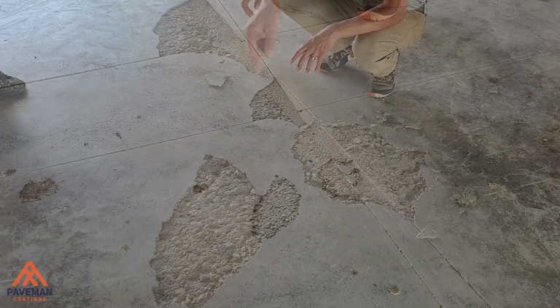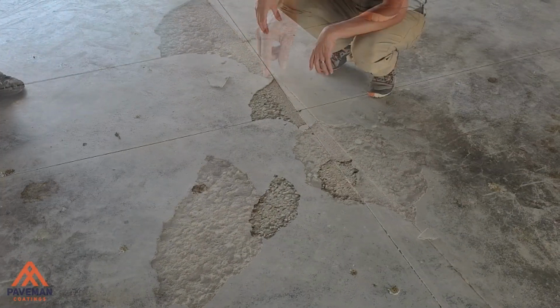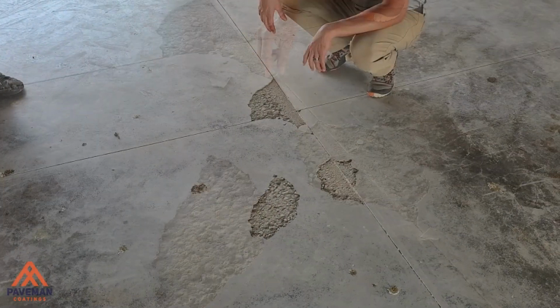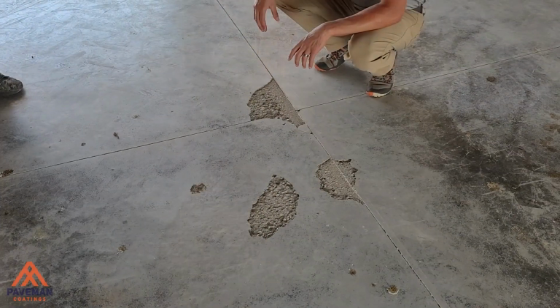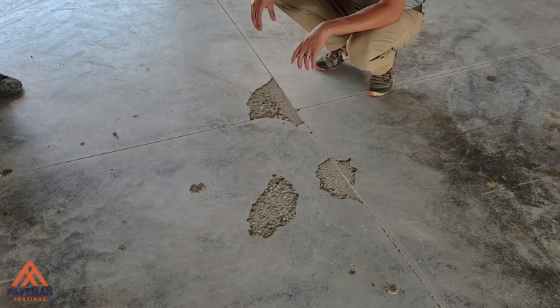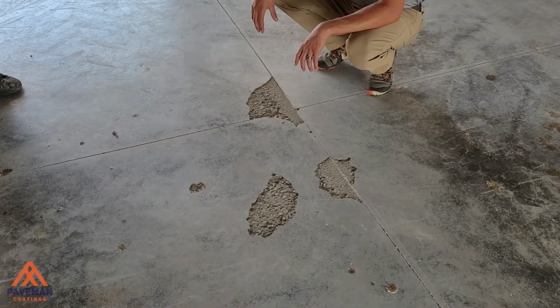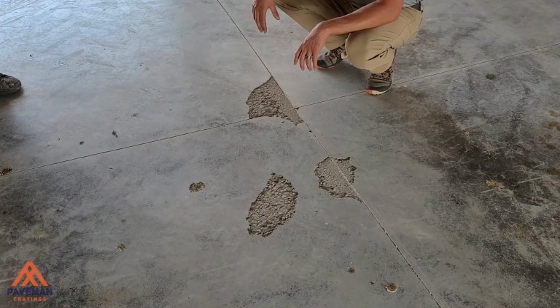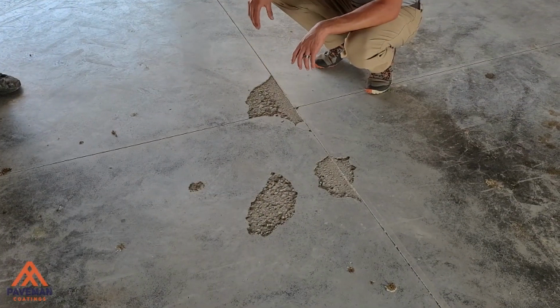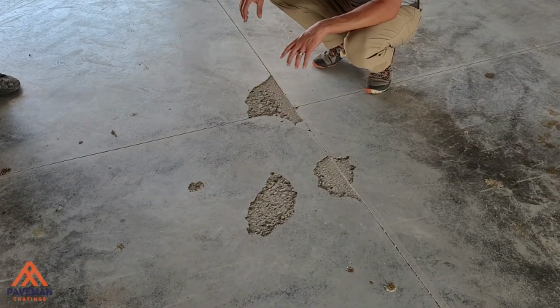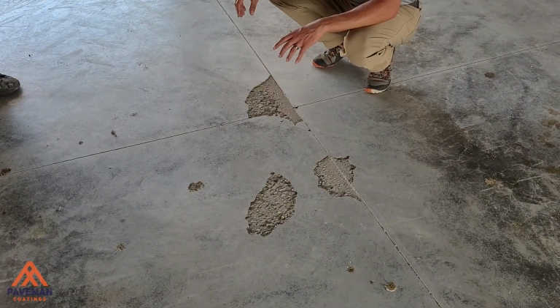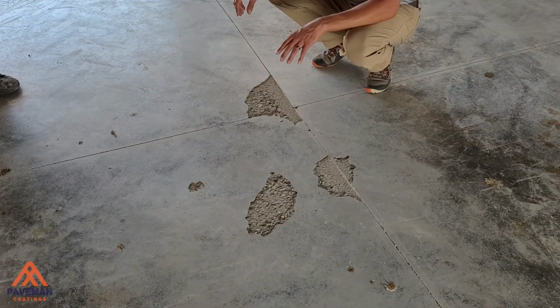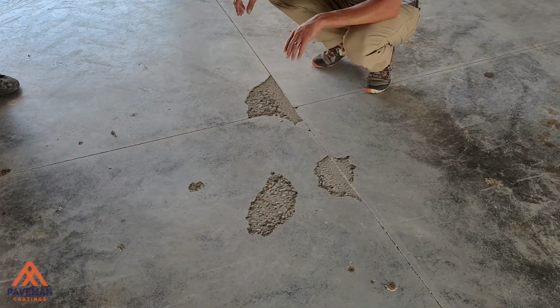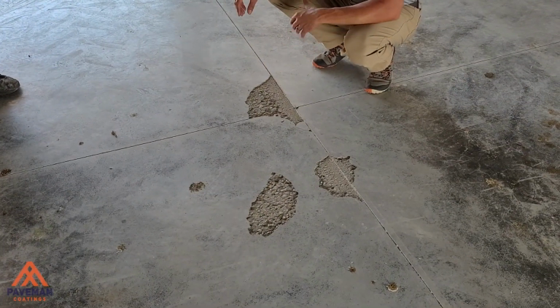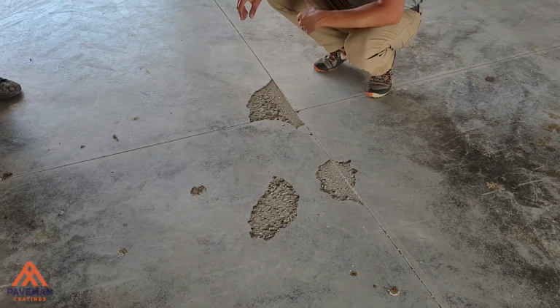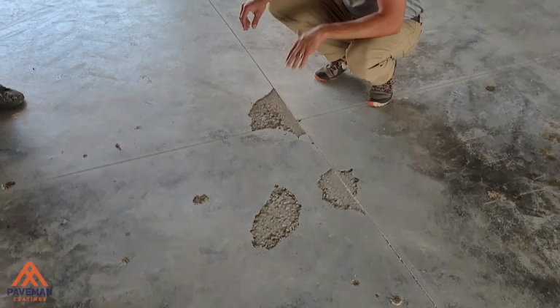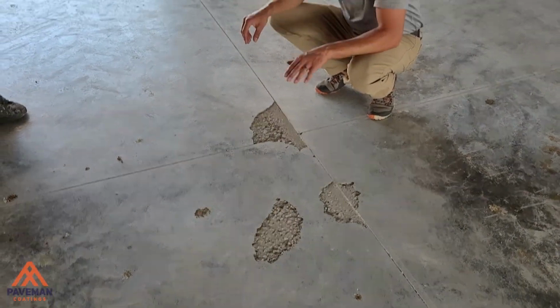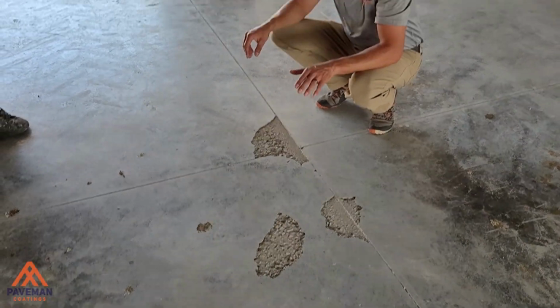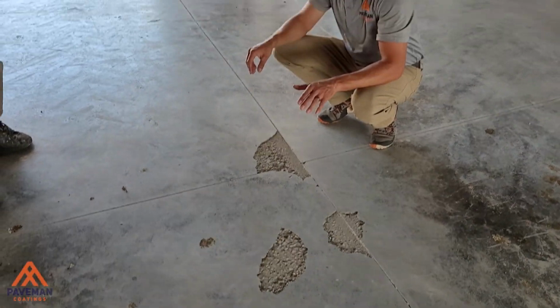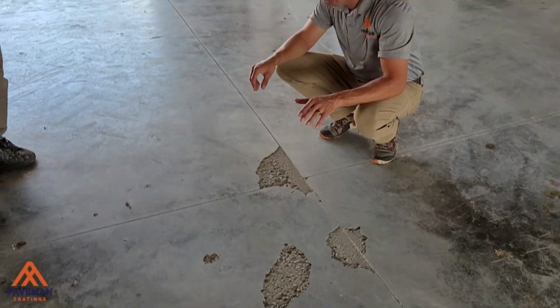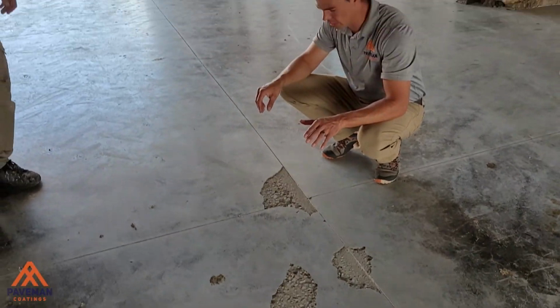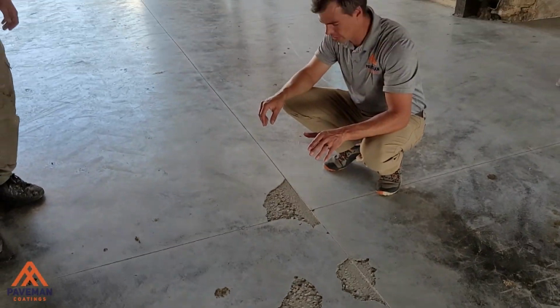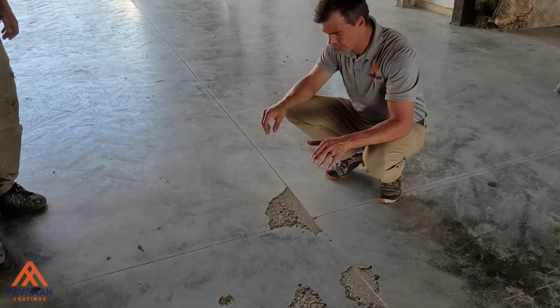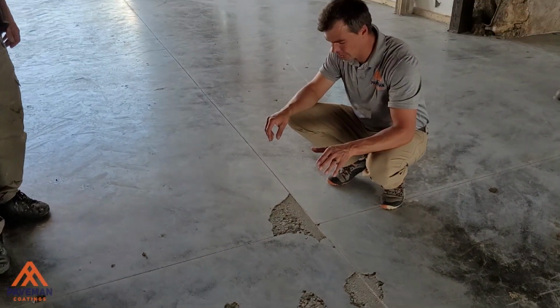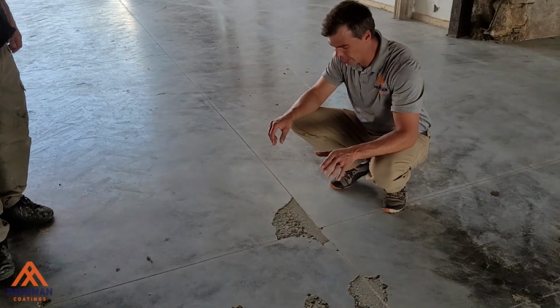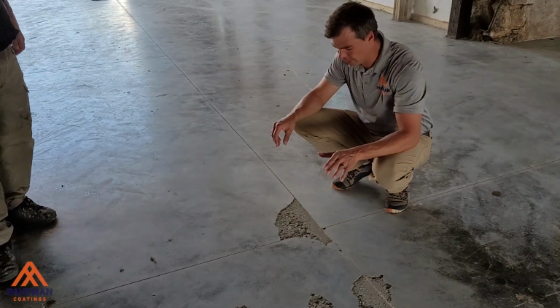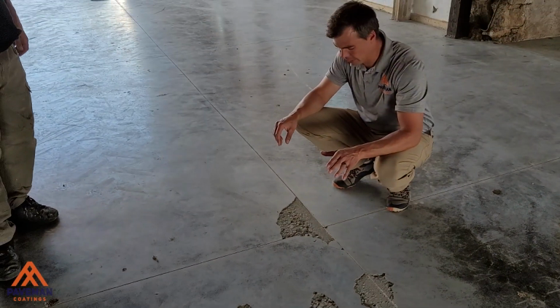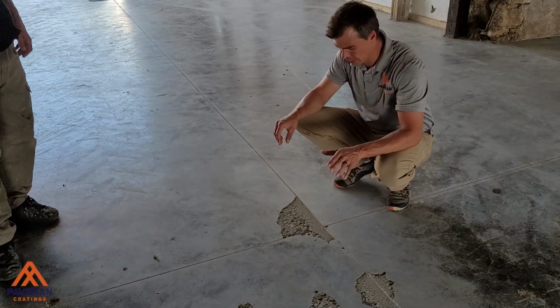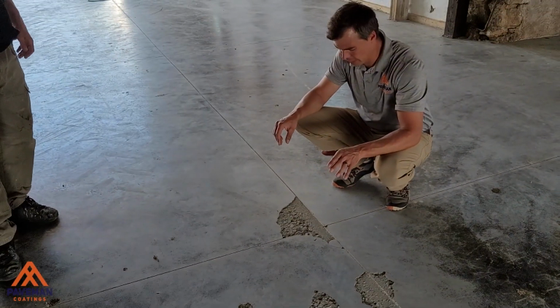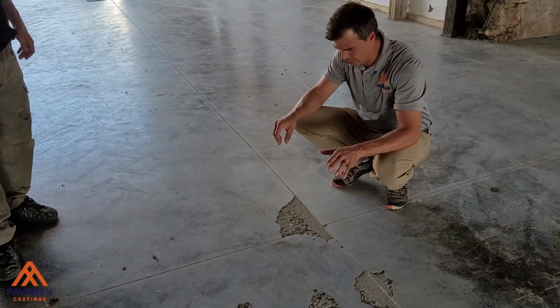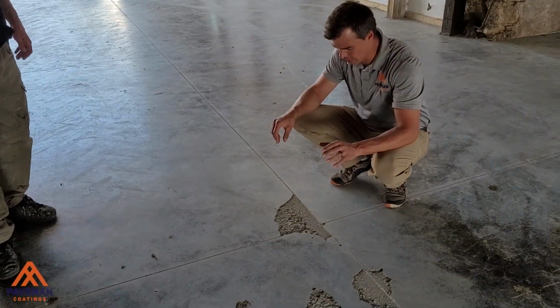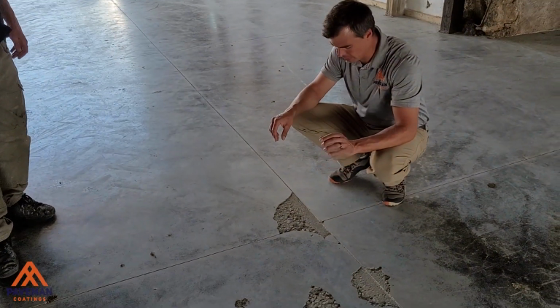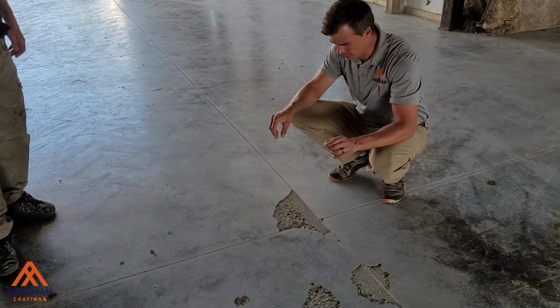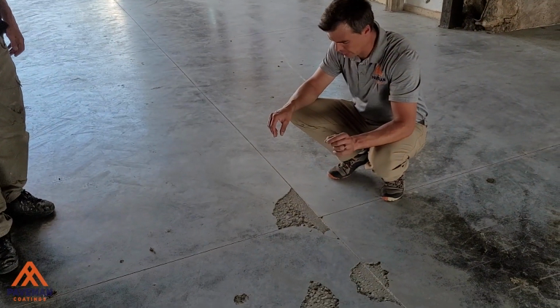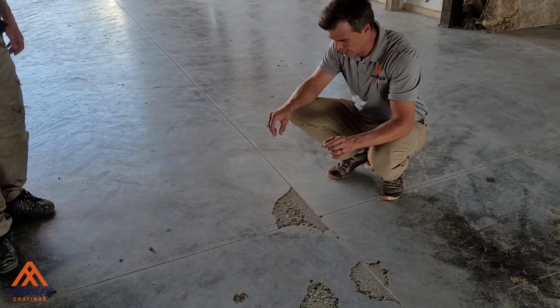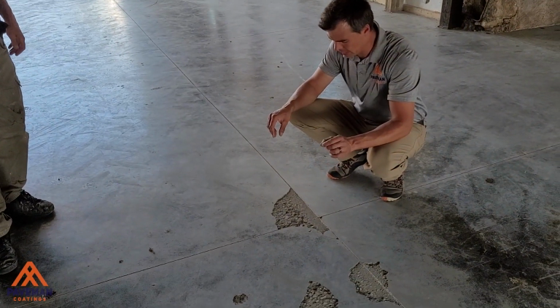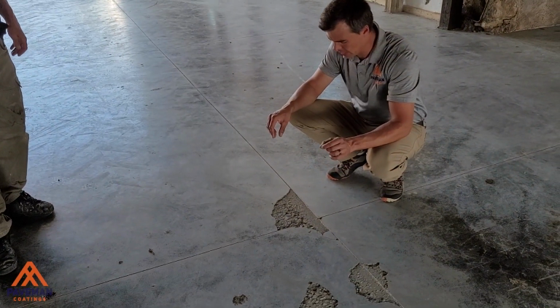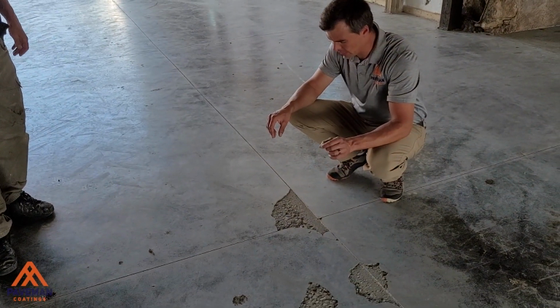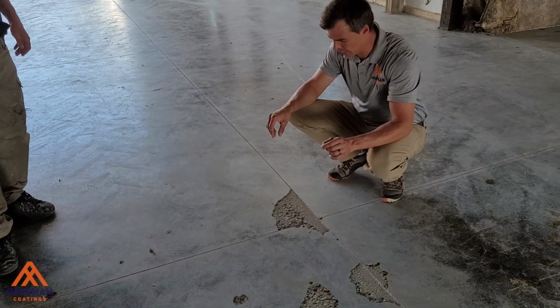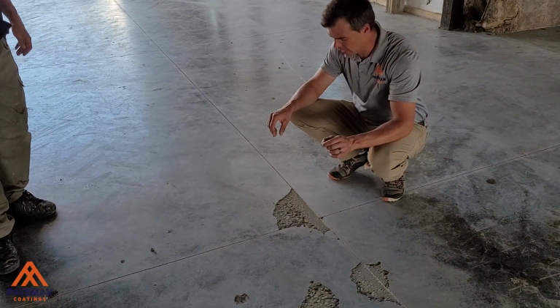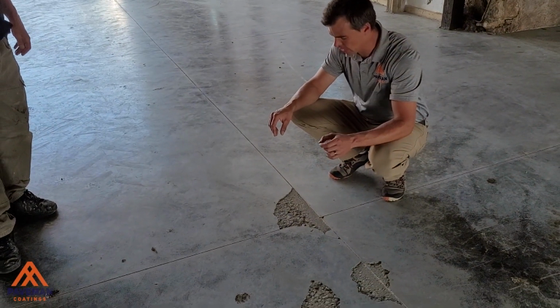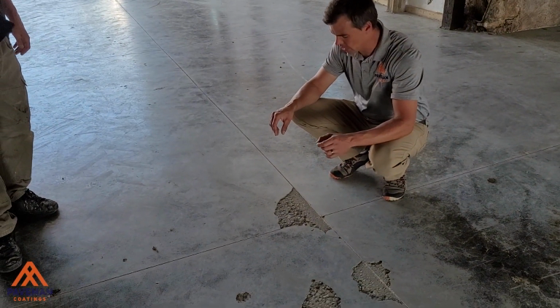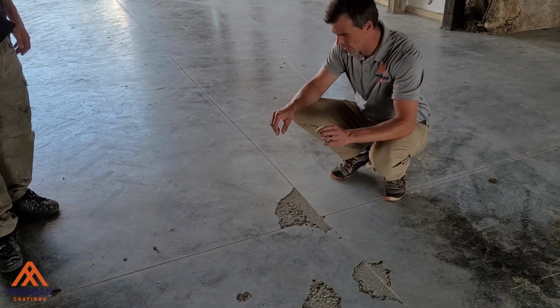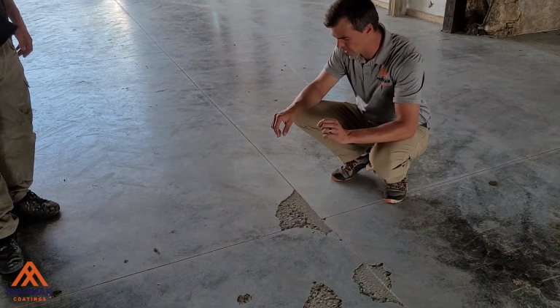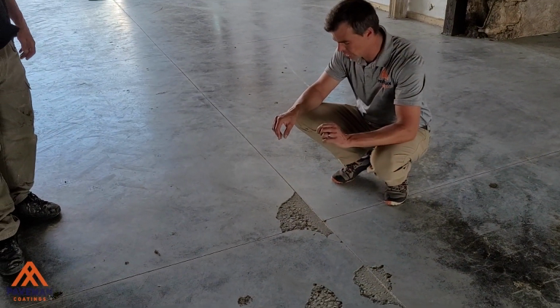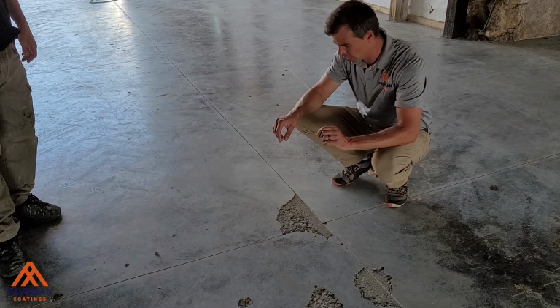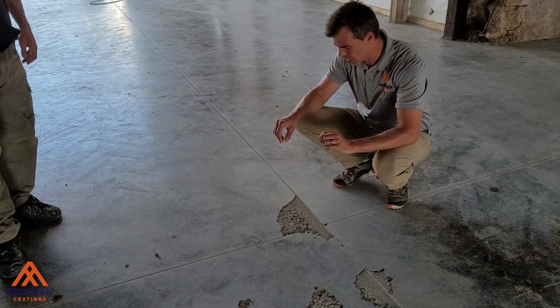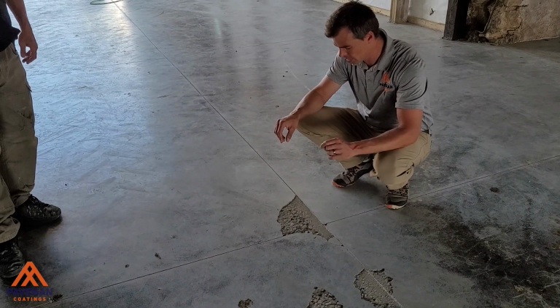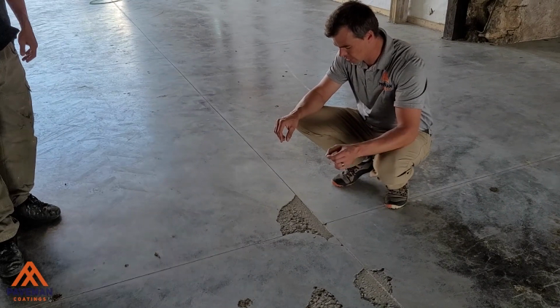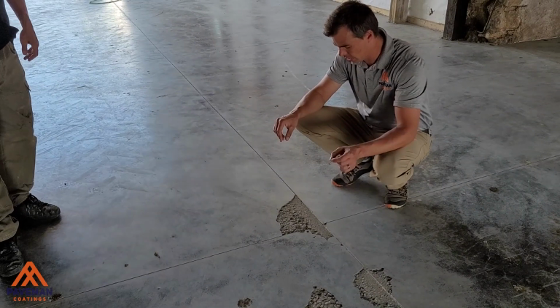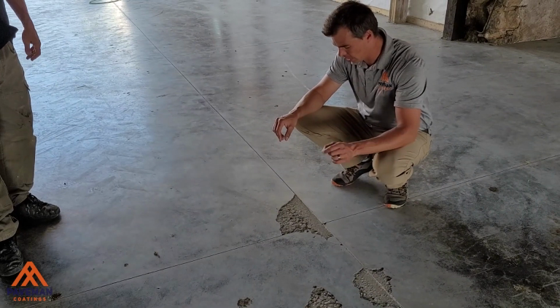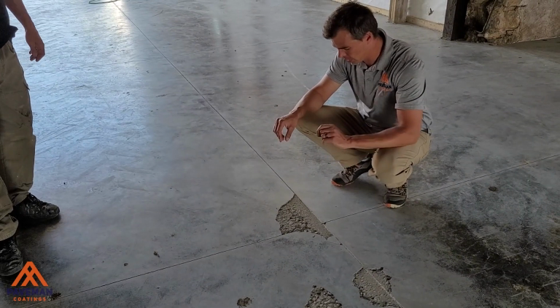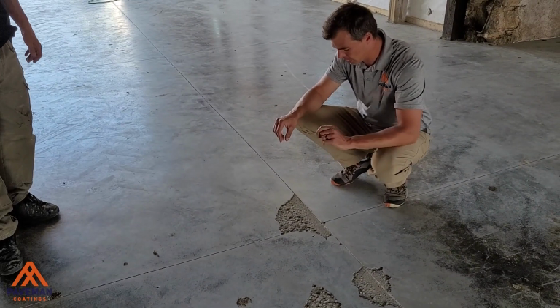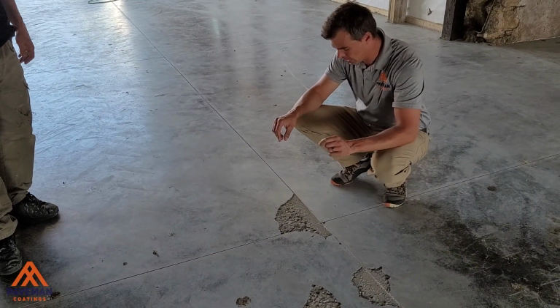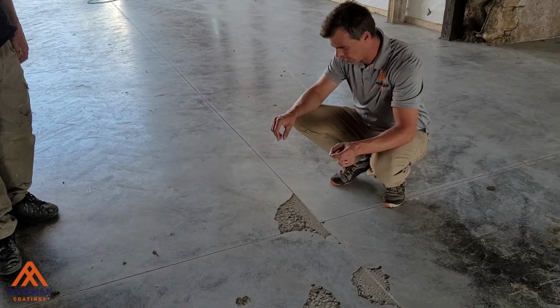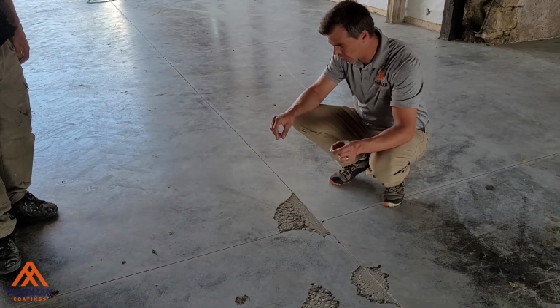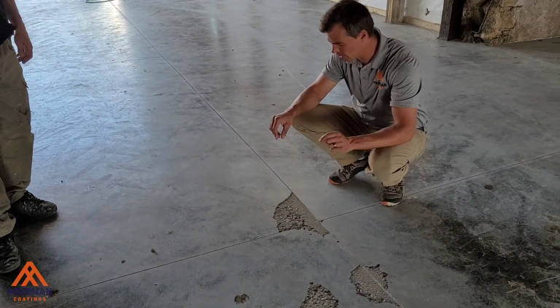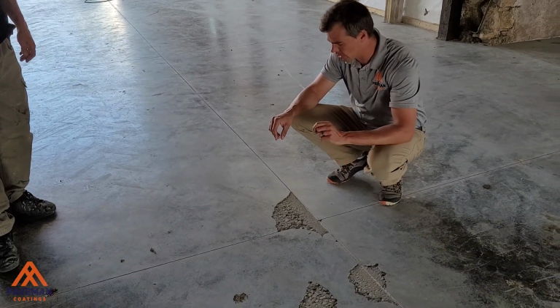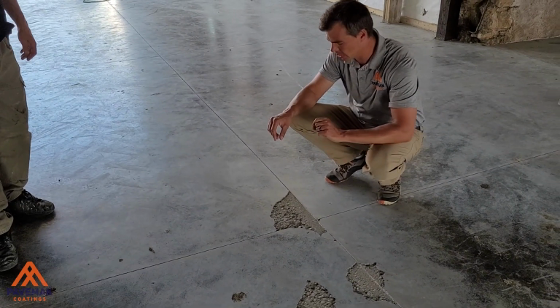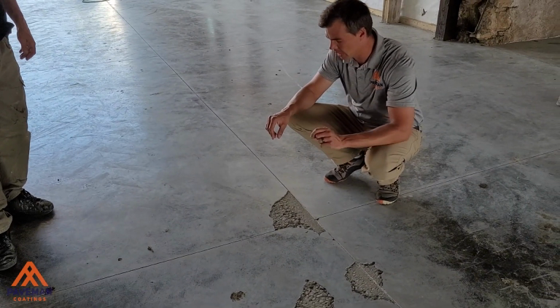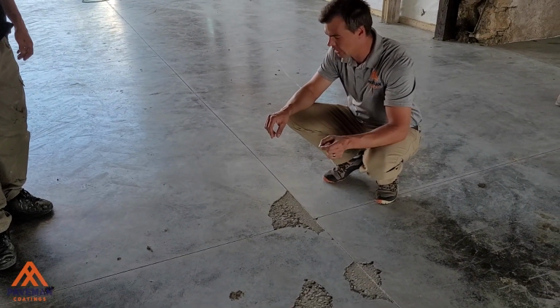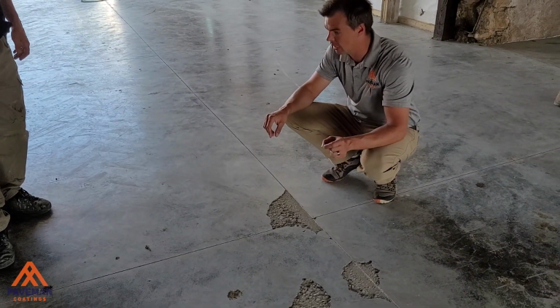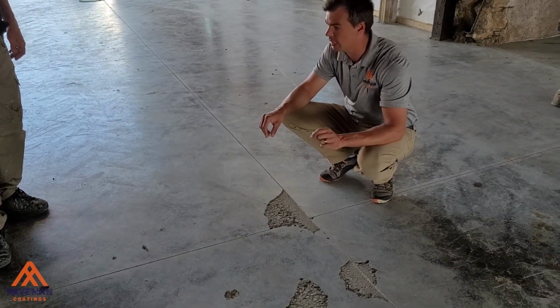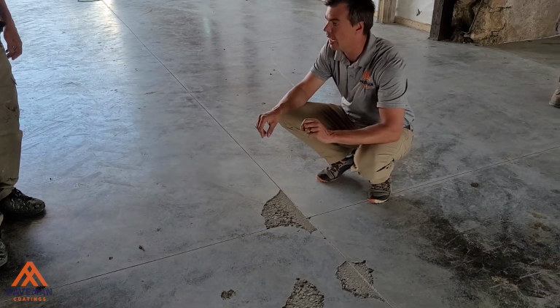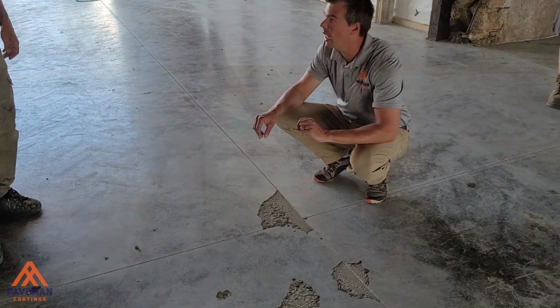So the goal is, we're going to come in and shave it at about a sixteenth of an inch. All we're trying to do is just hit that top.